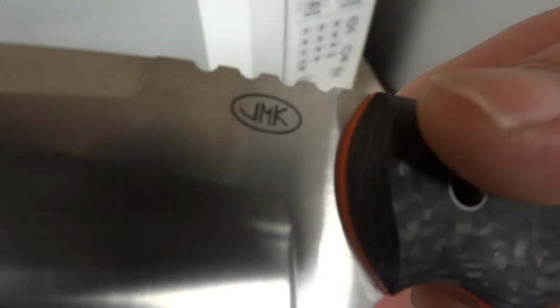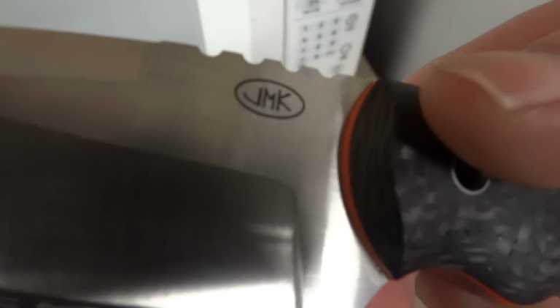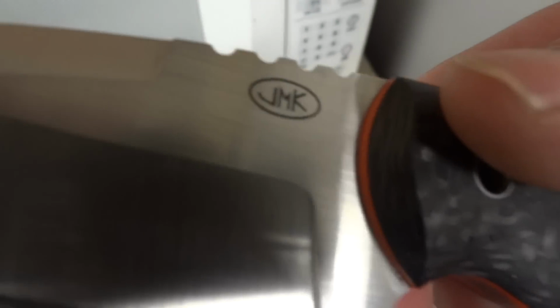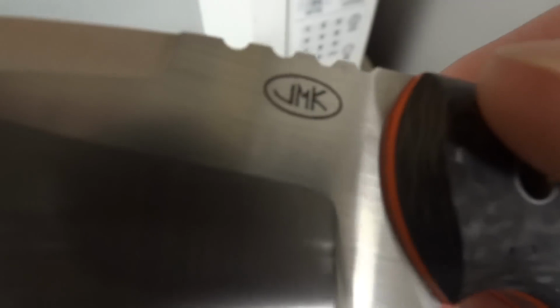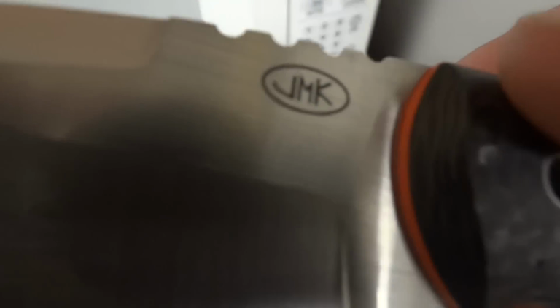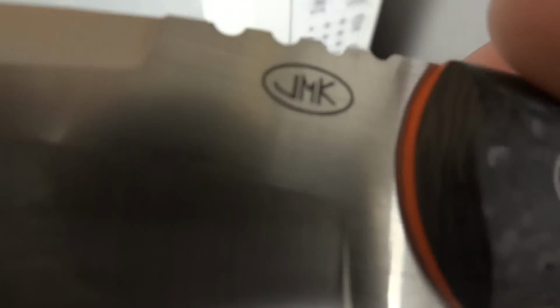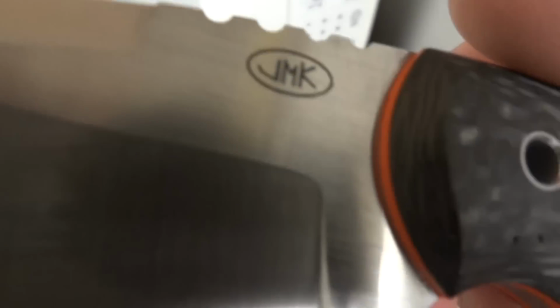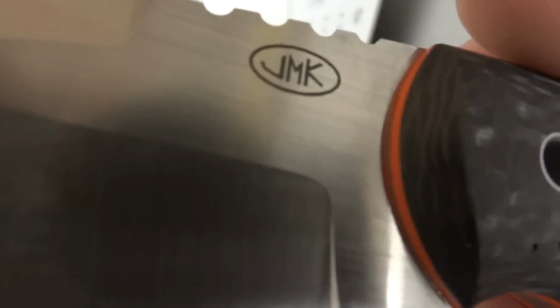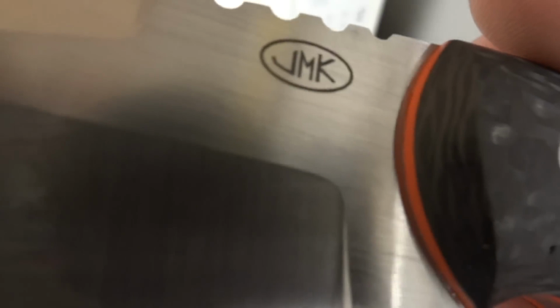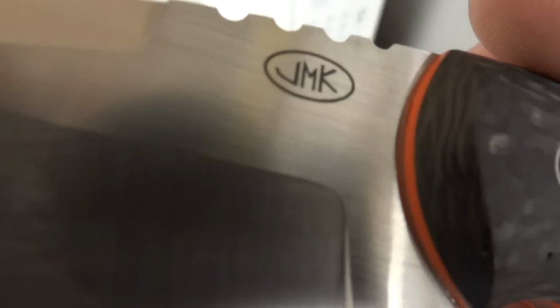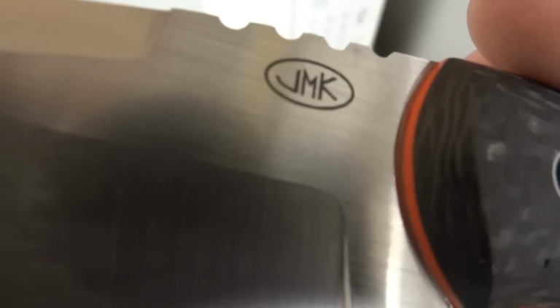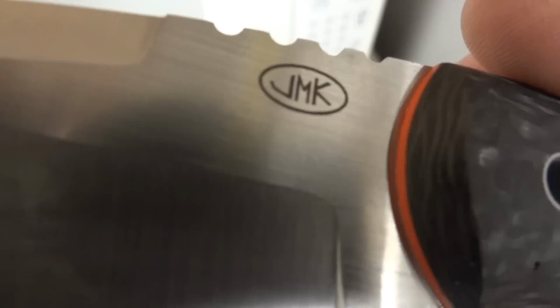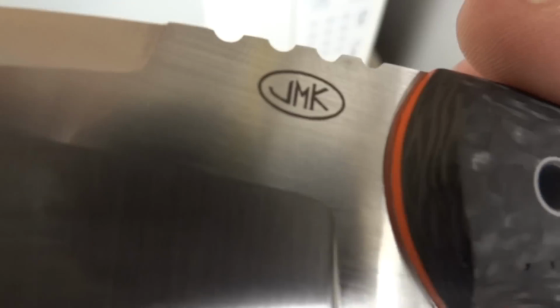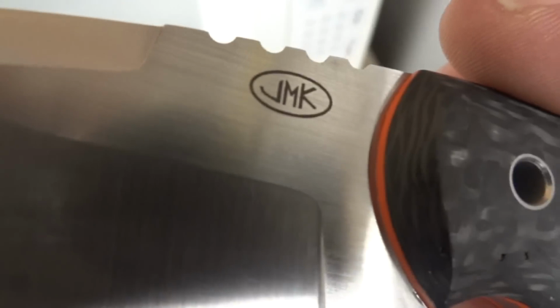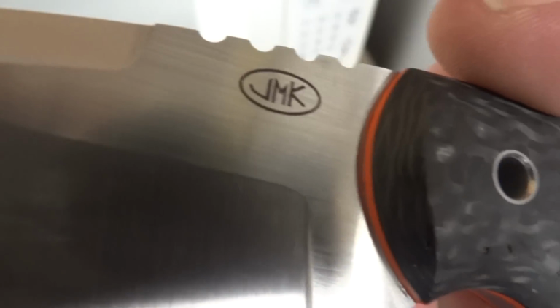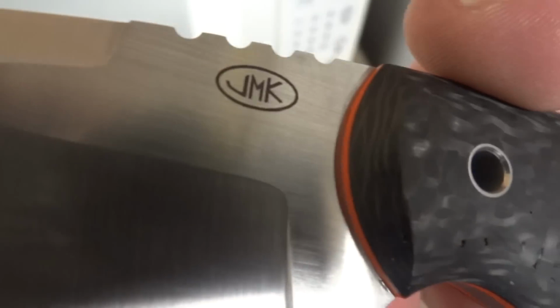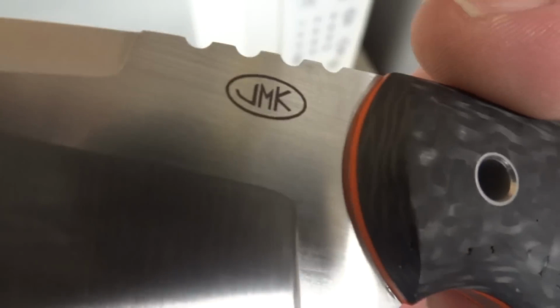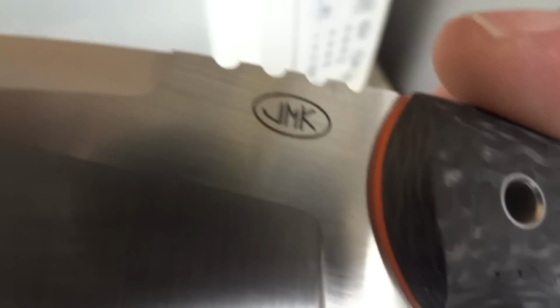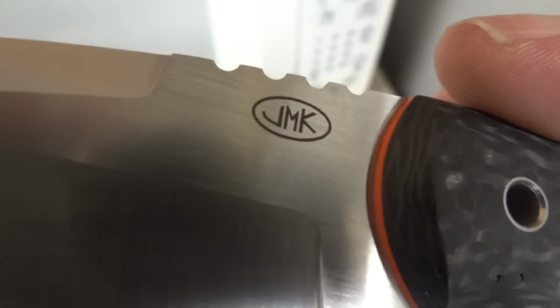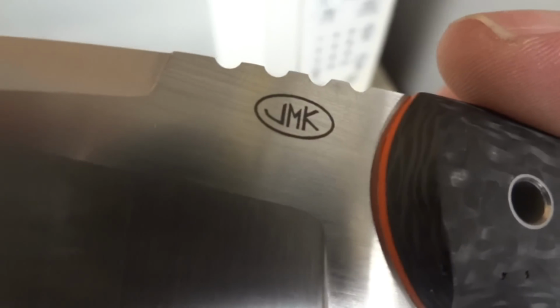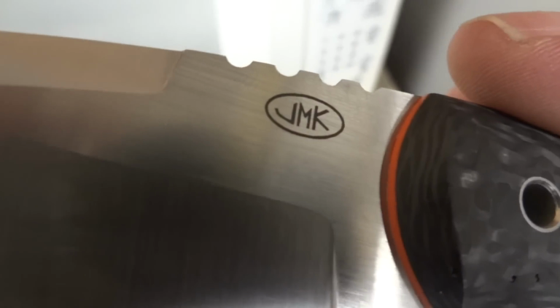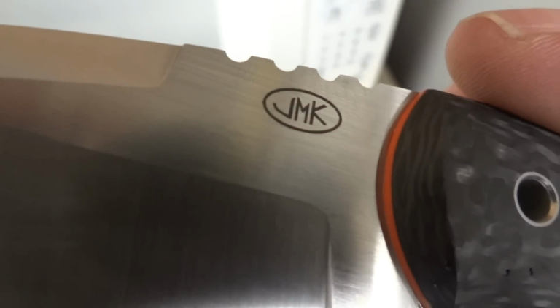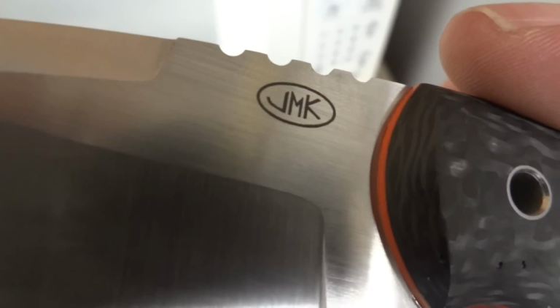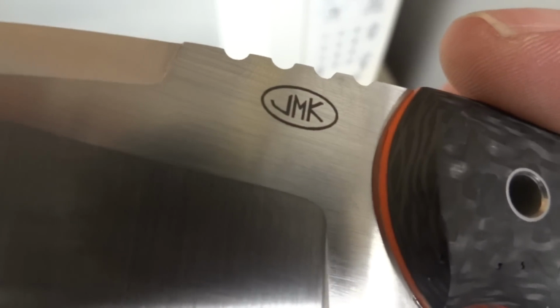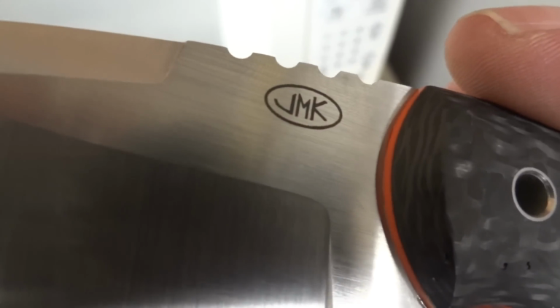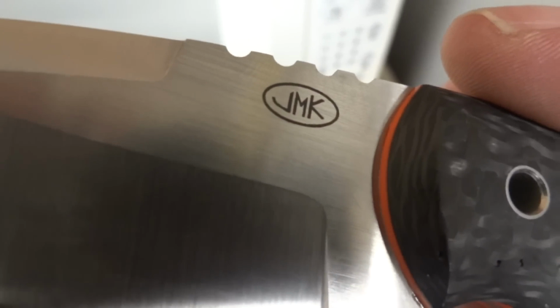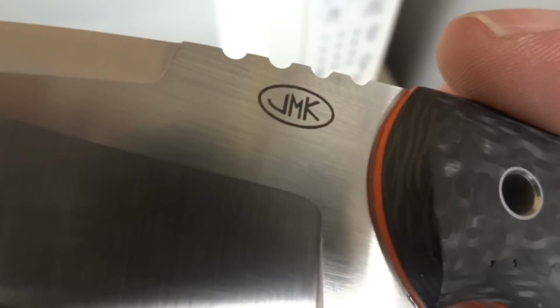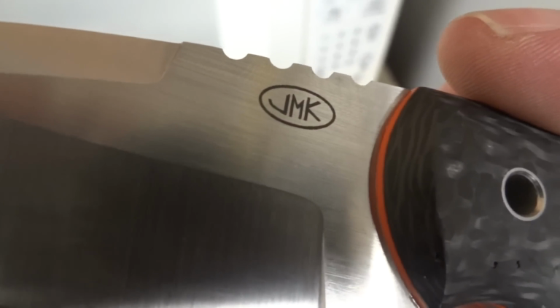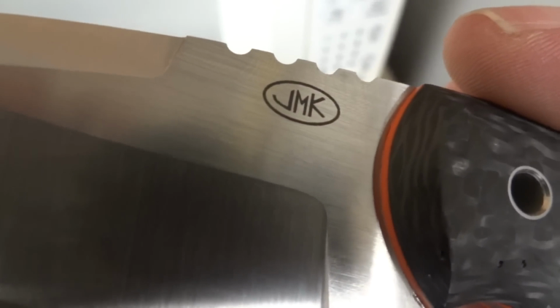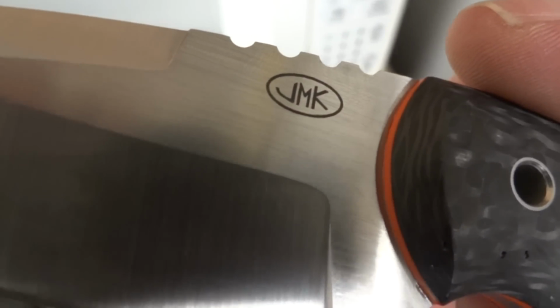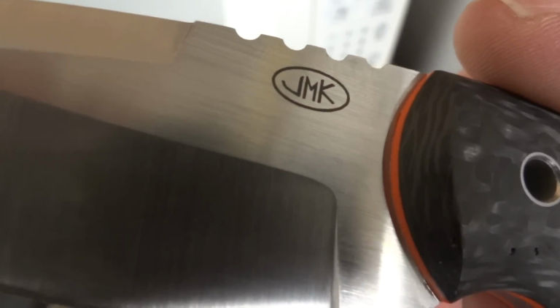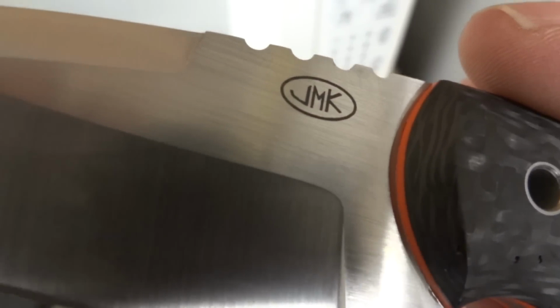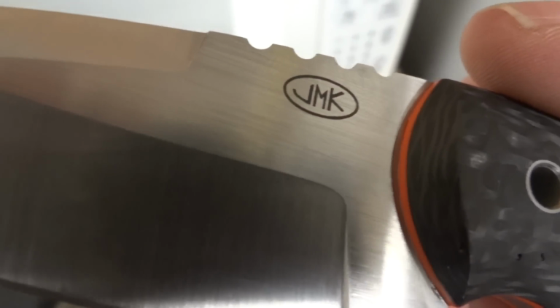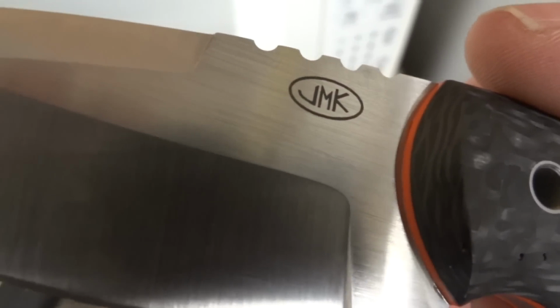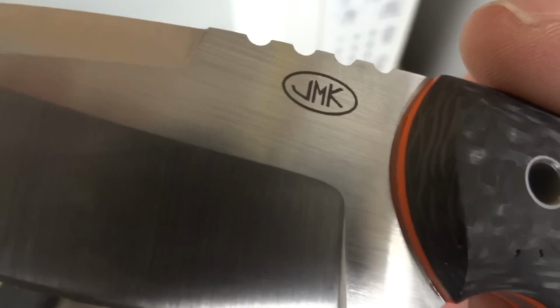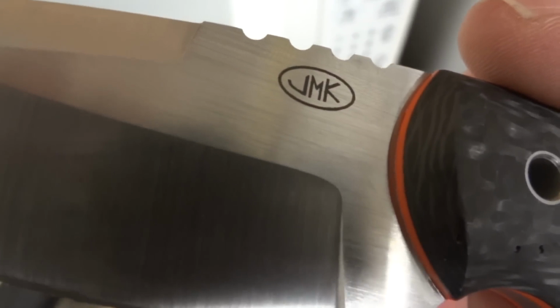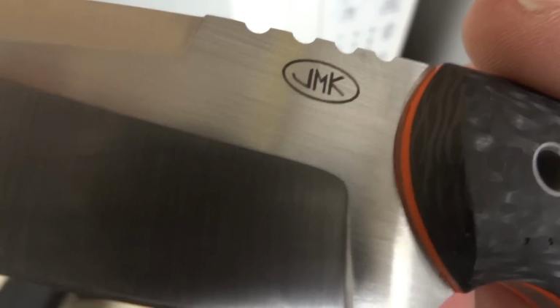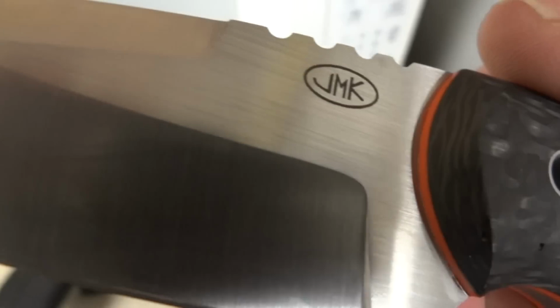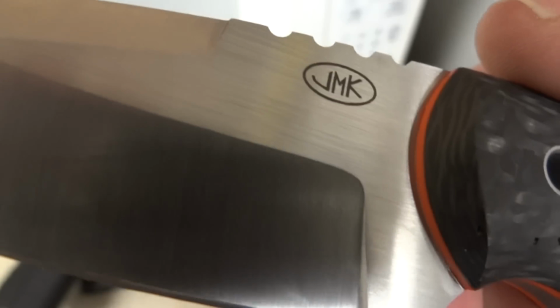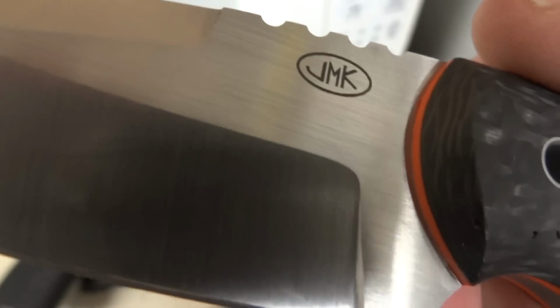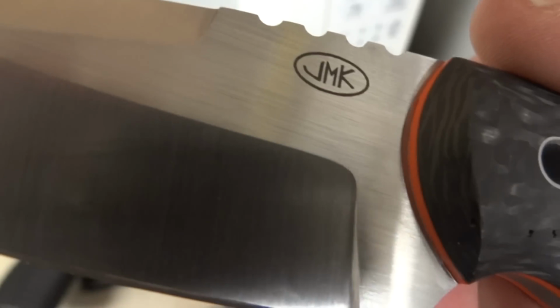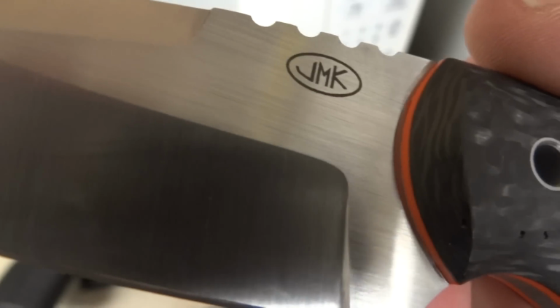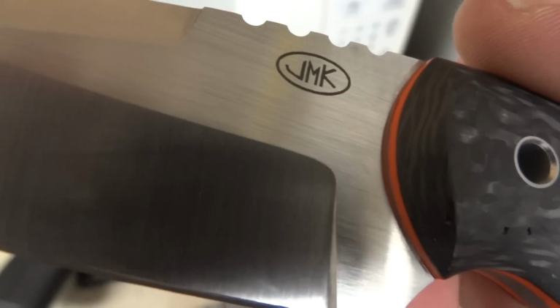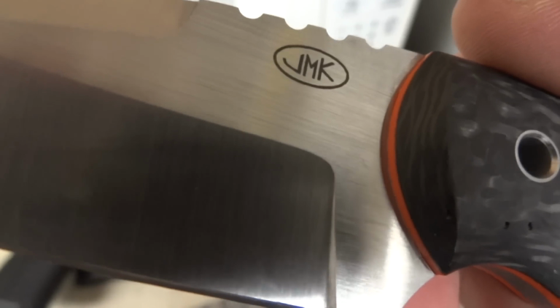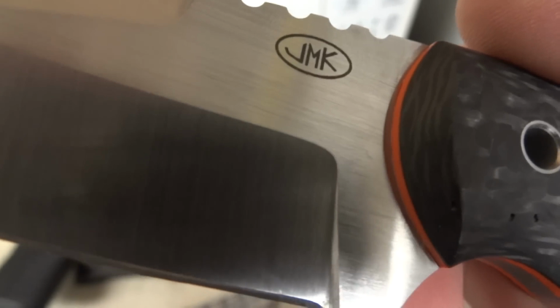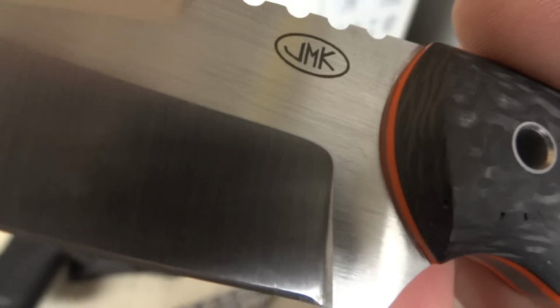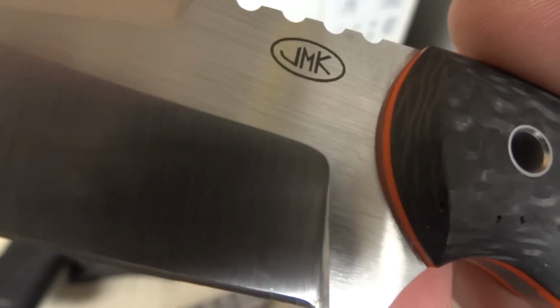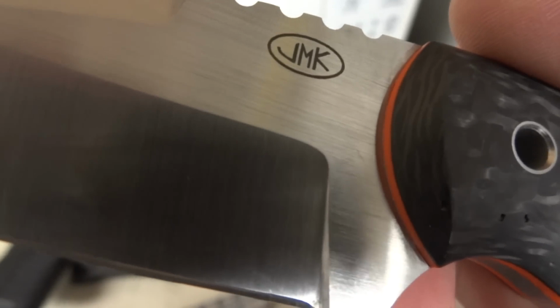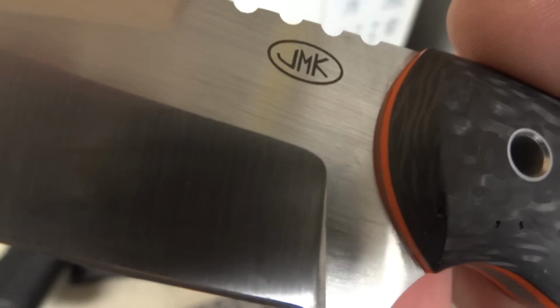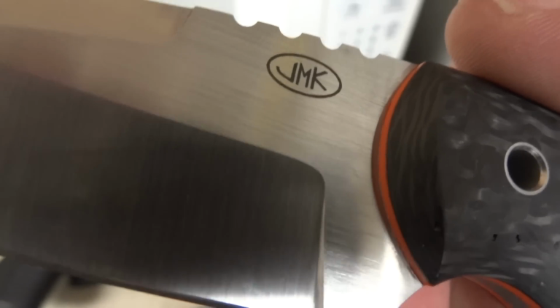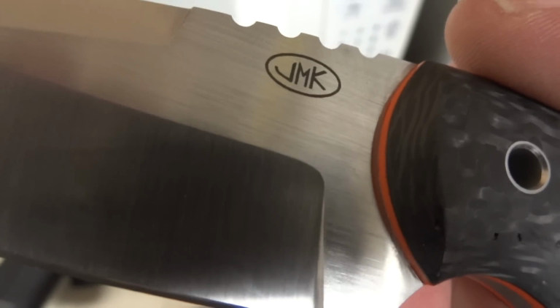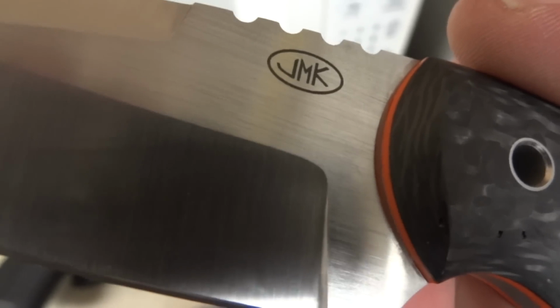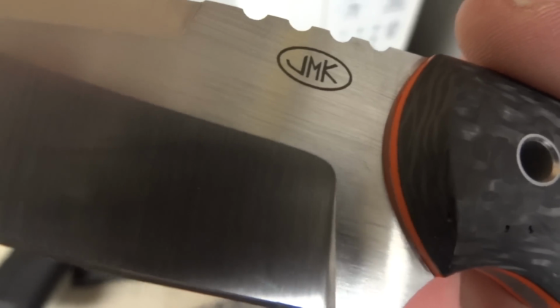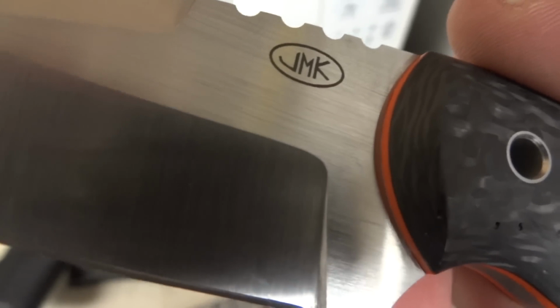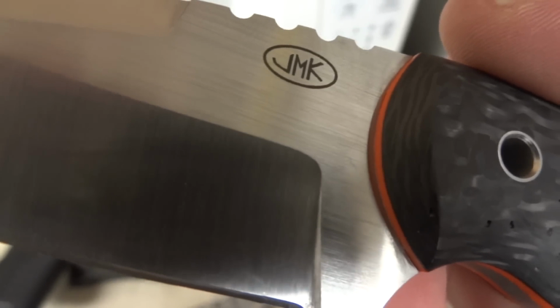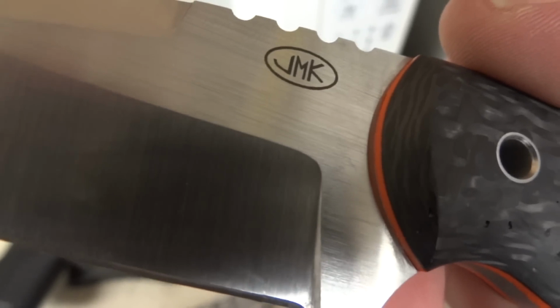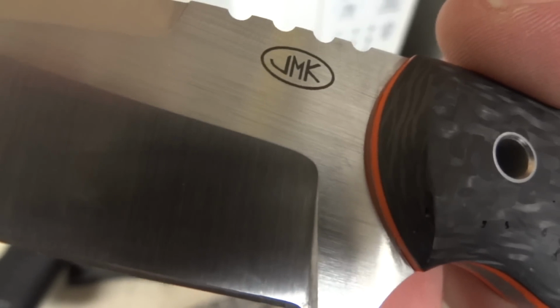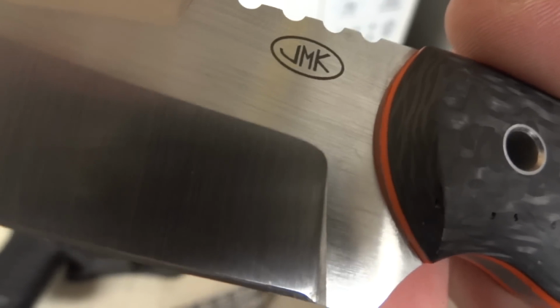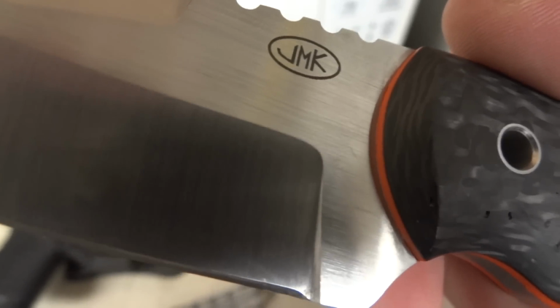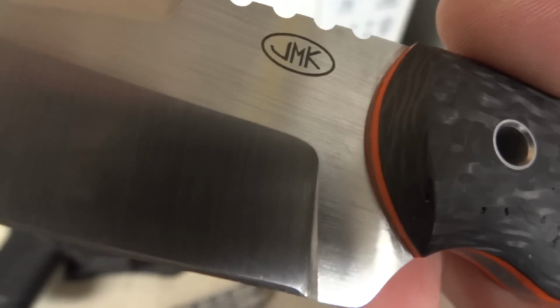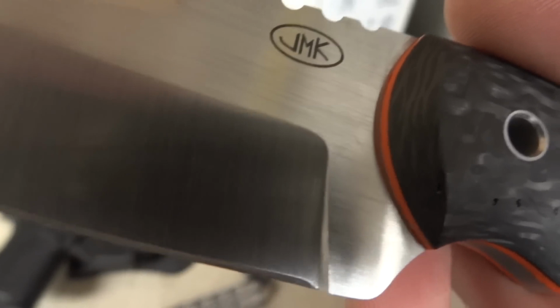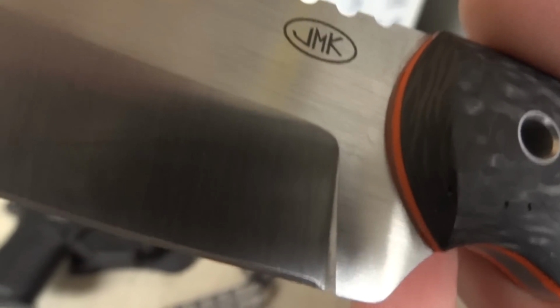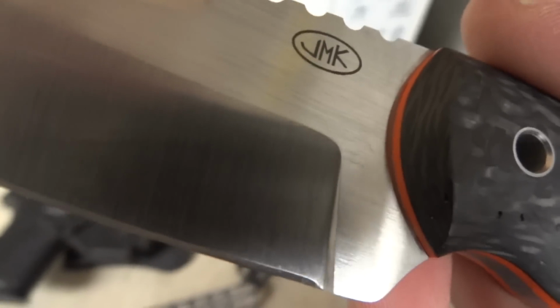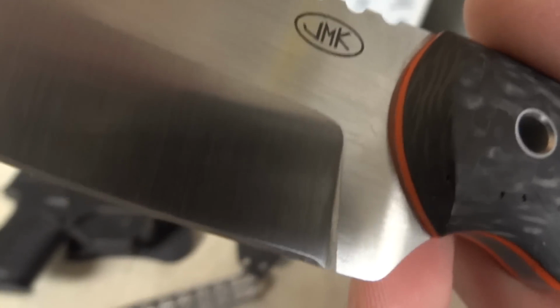Mr. Johnny Mac sure knows how to make a knife. If you get the chance, check it out — he does great work. Alright, thanks for watching. Big Brad out.